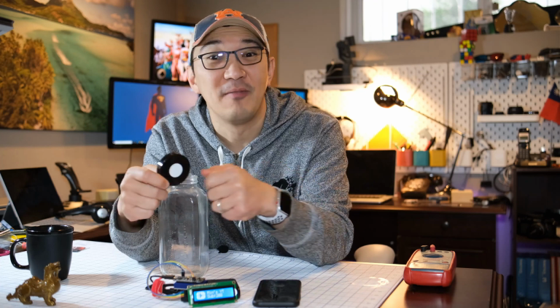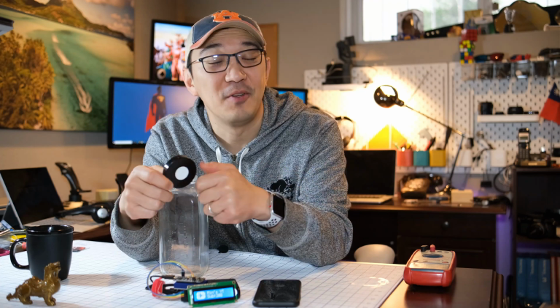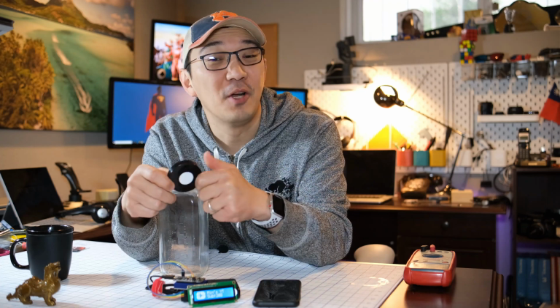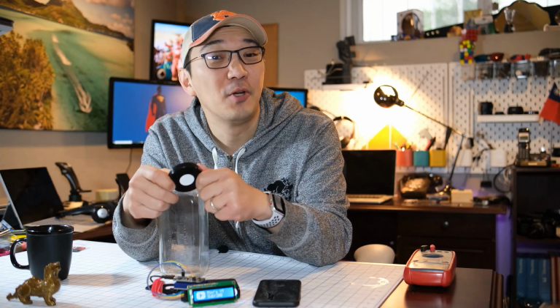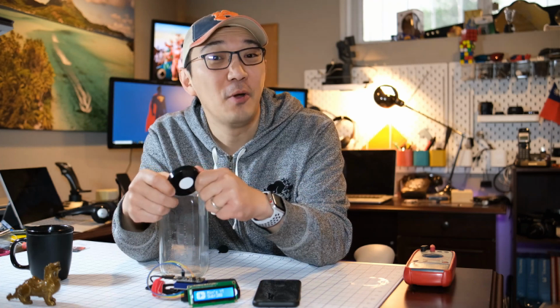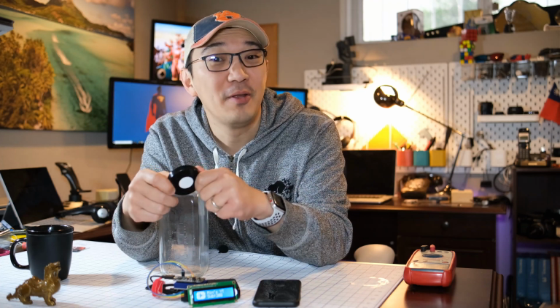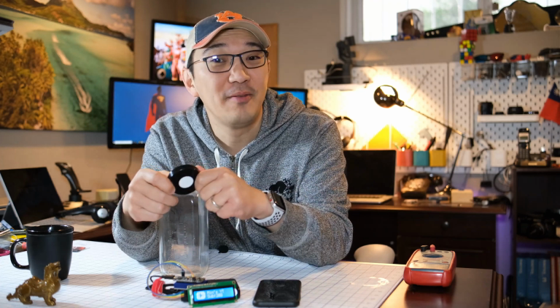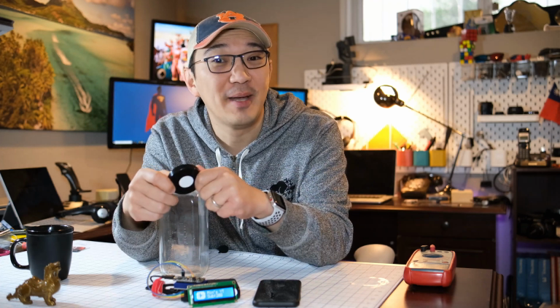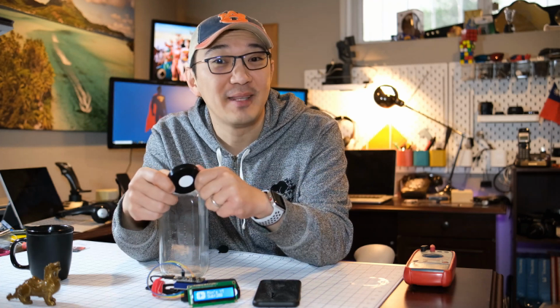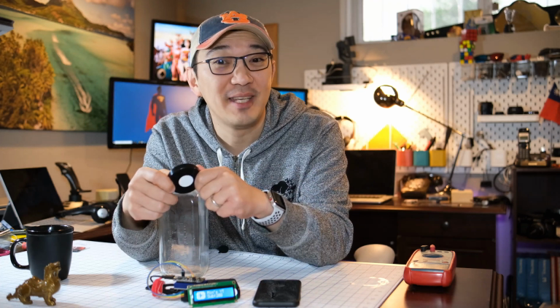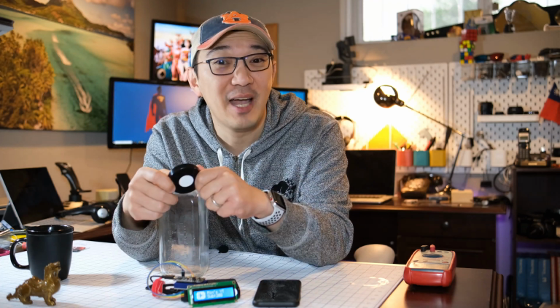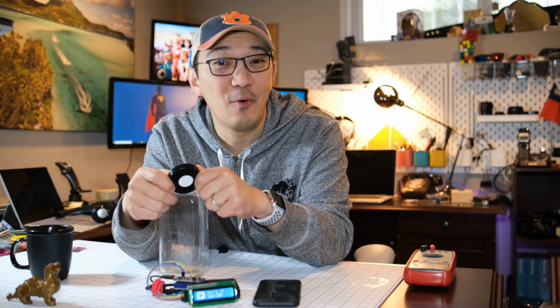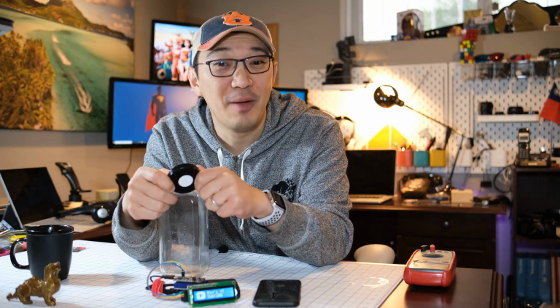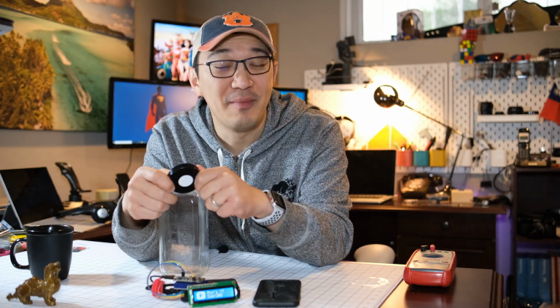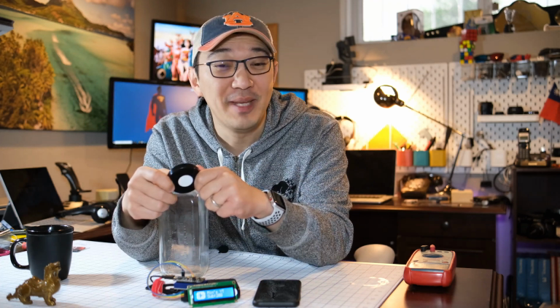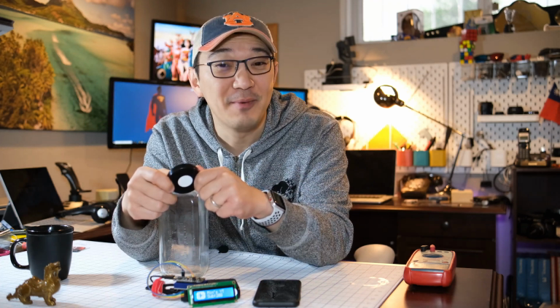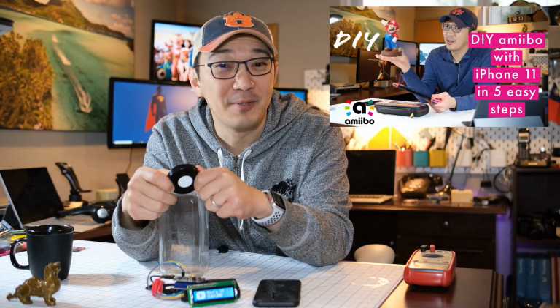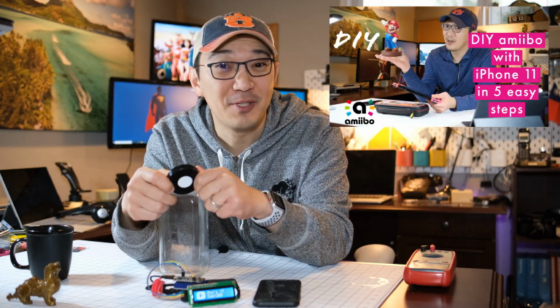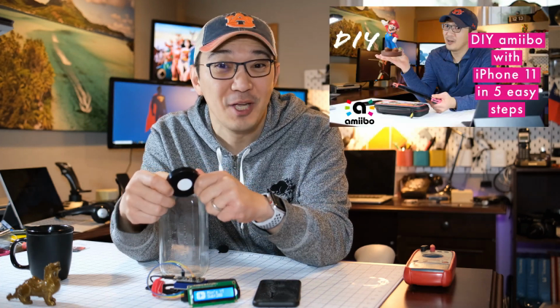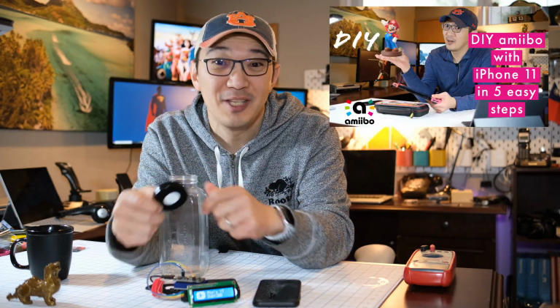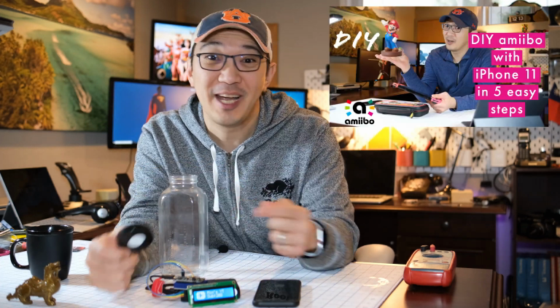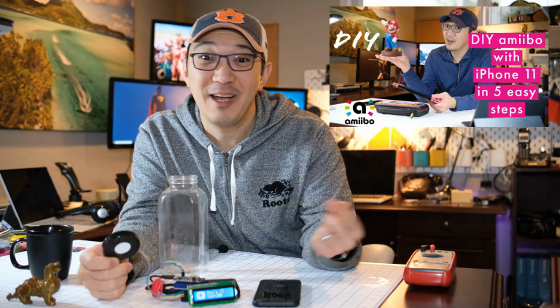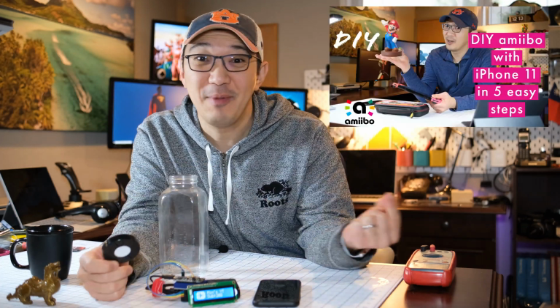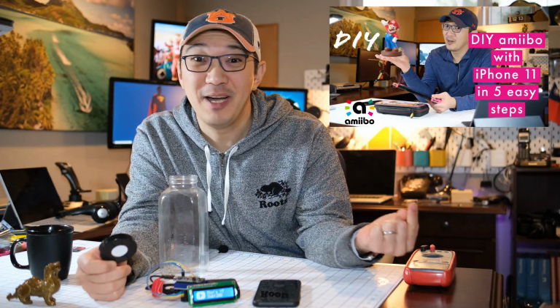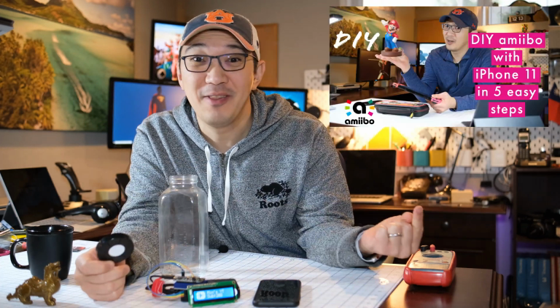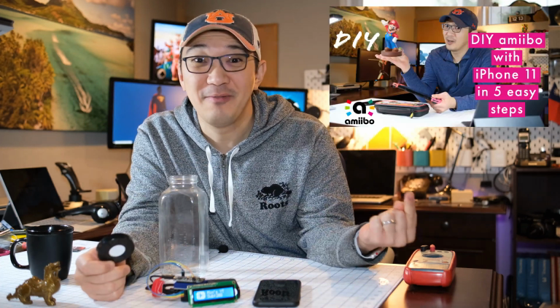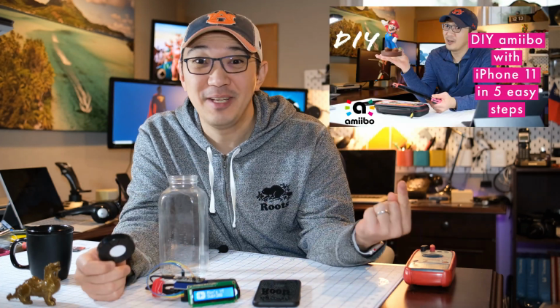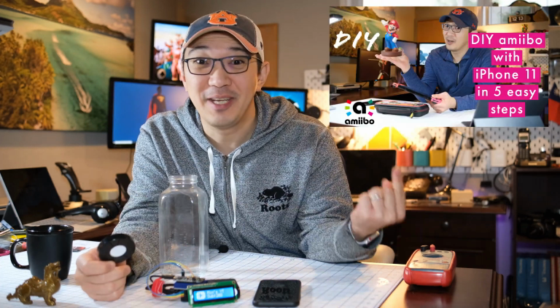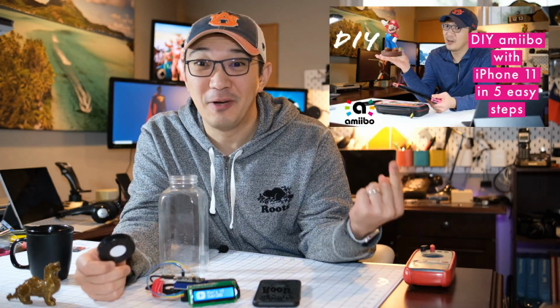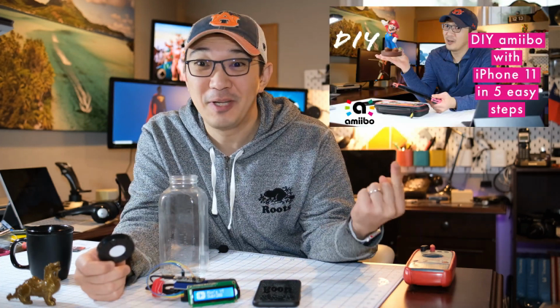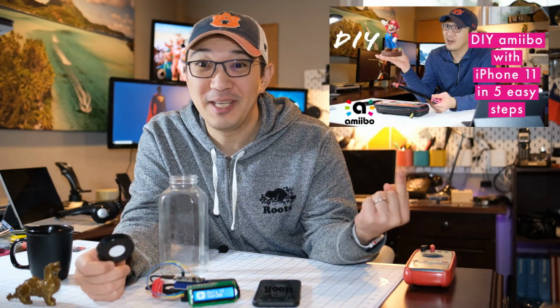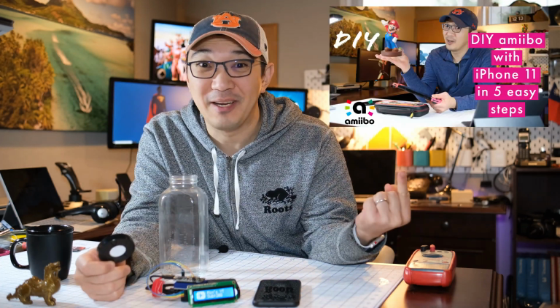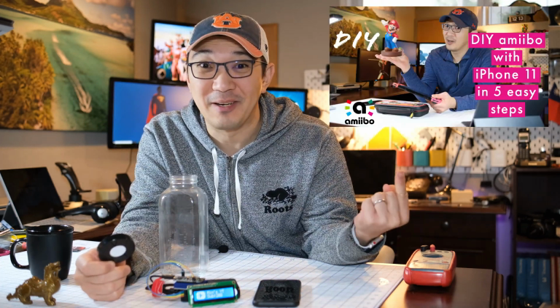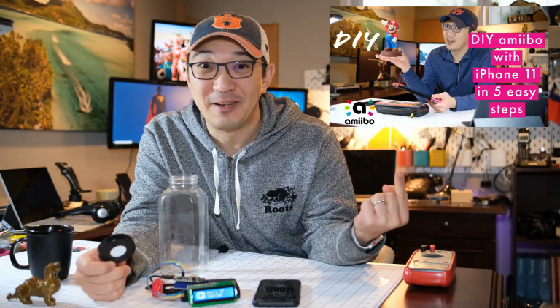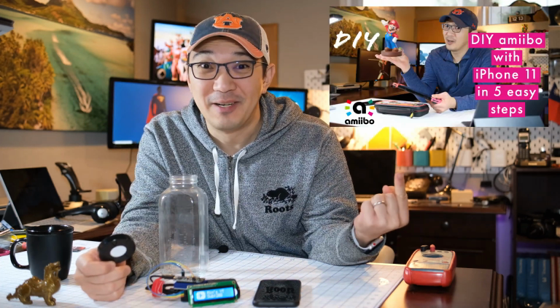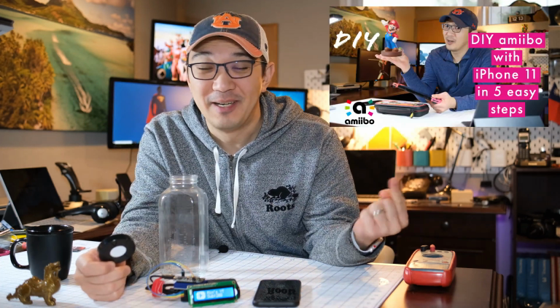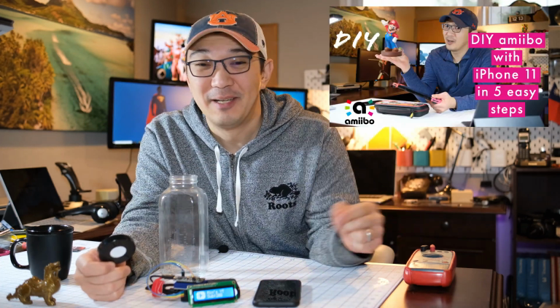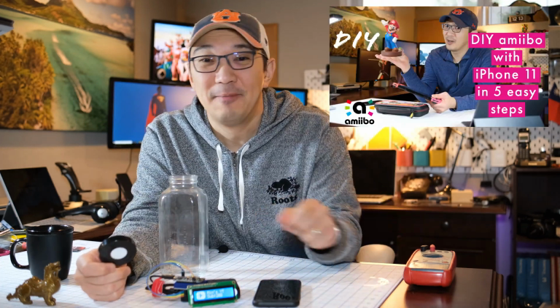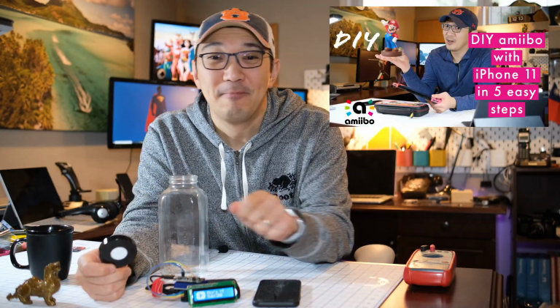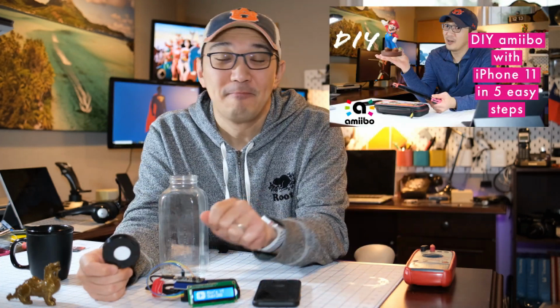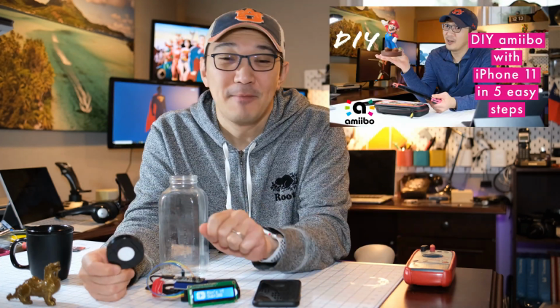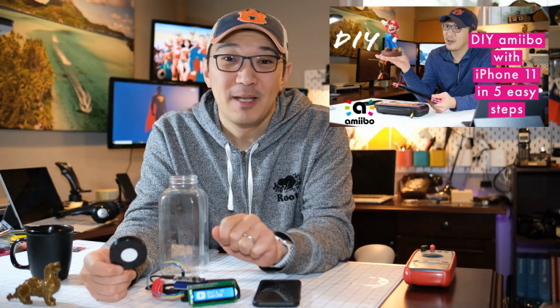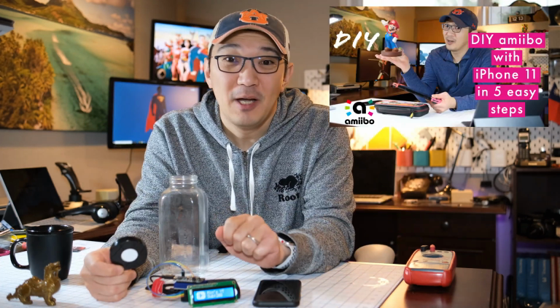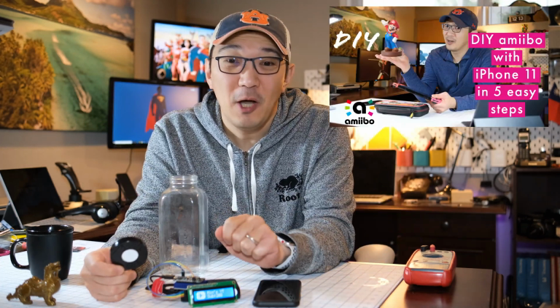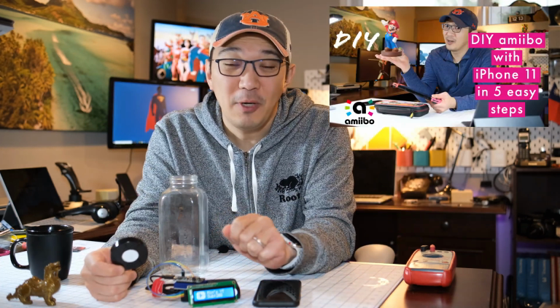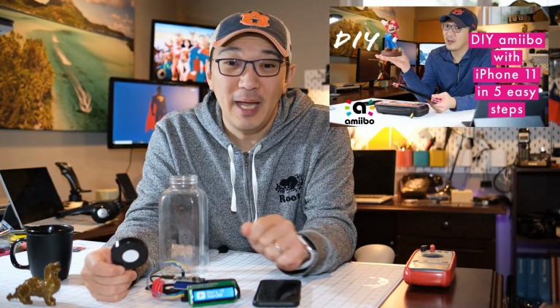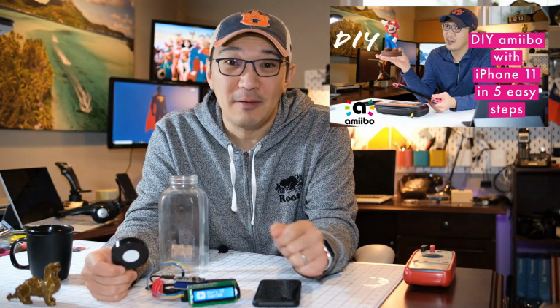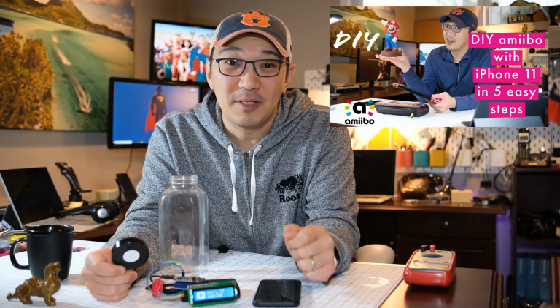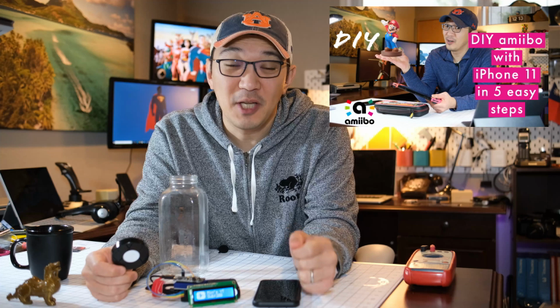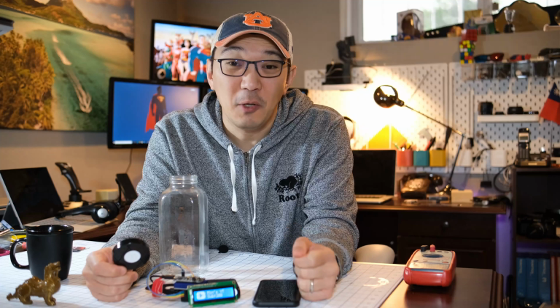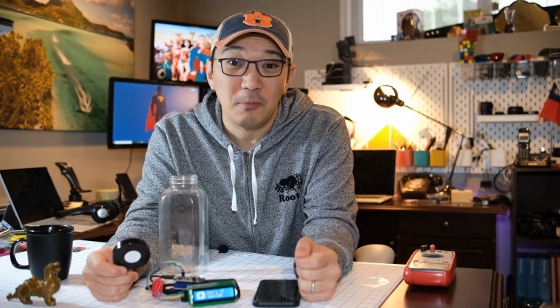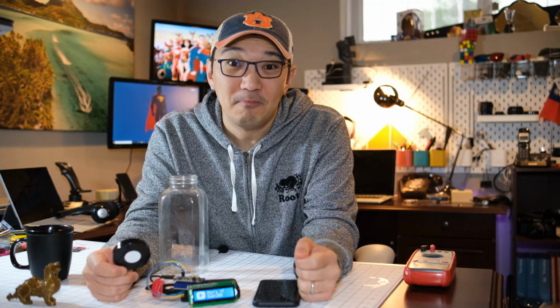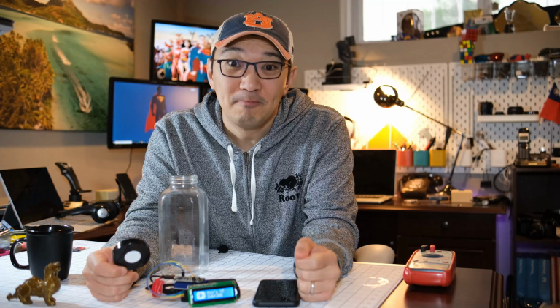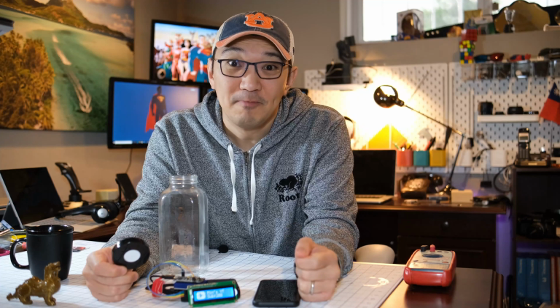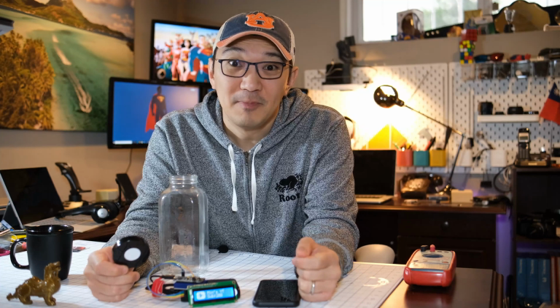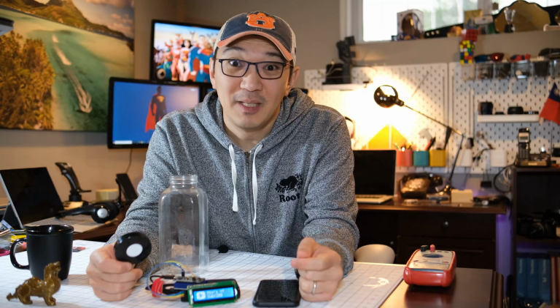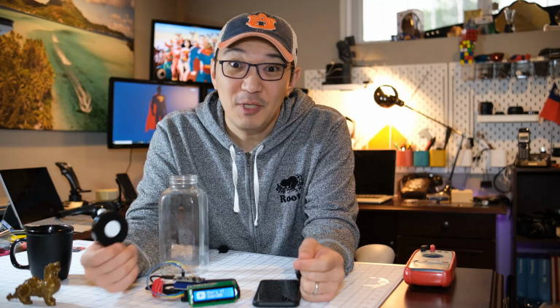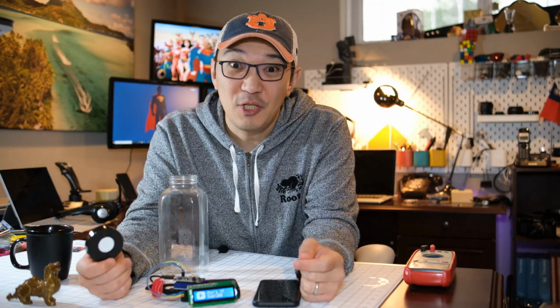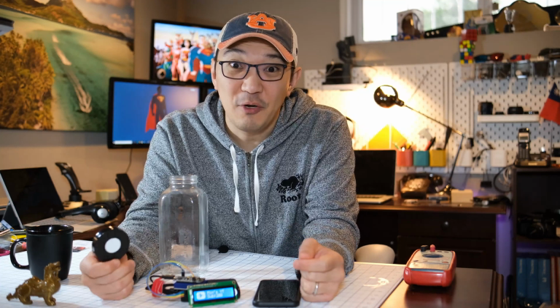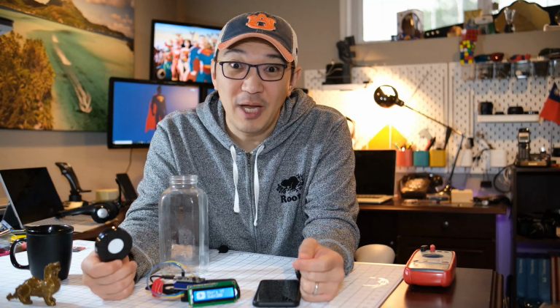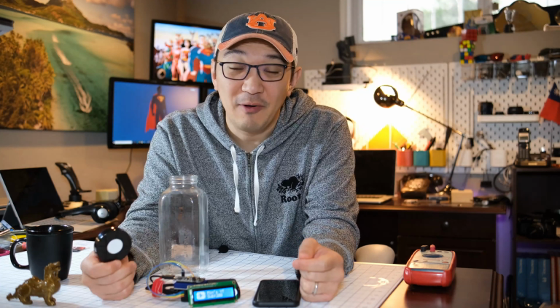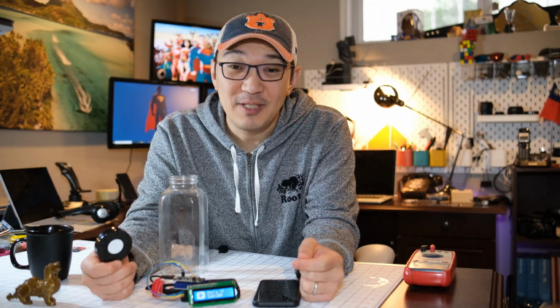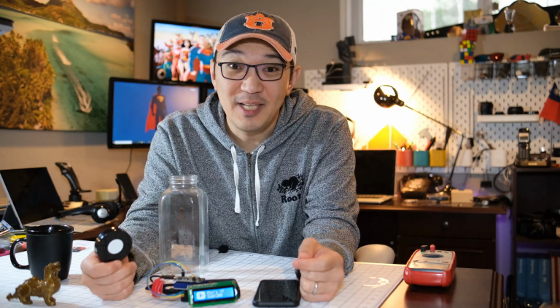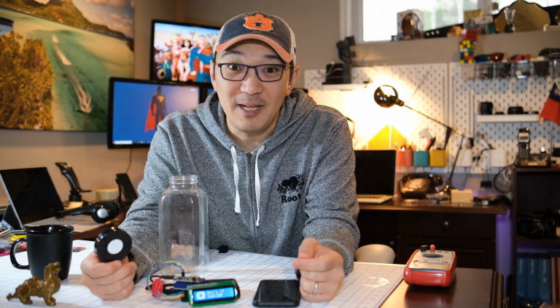If you don't know anything about DIY amiibos, check out my other video here. Let me show you how it's done.